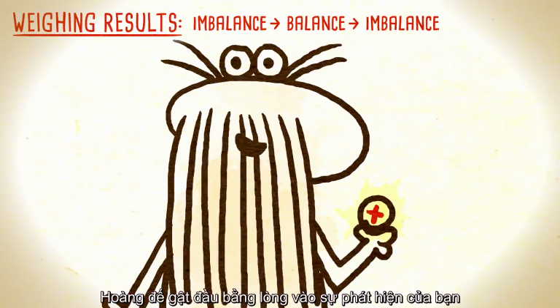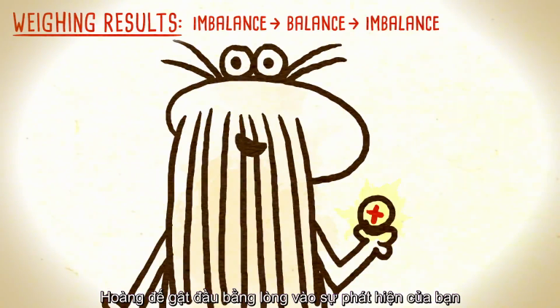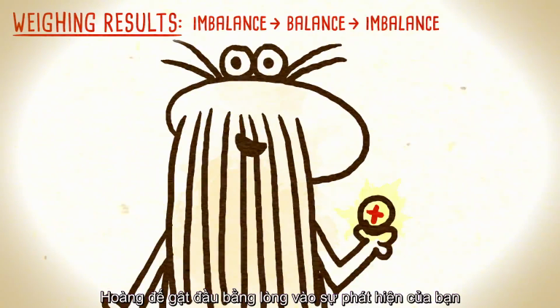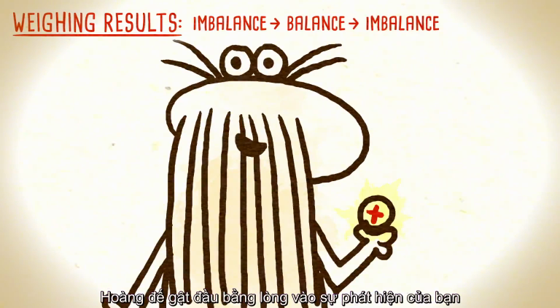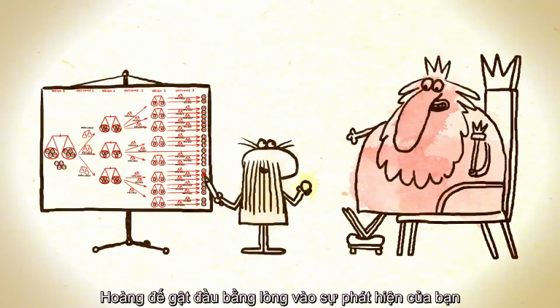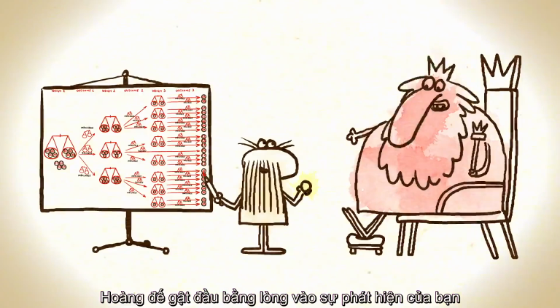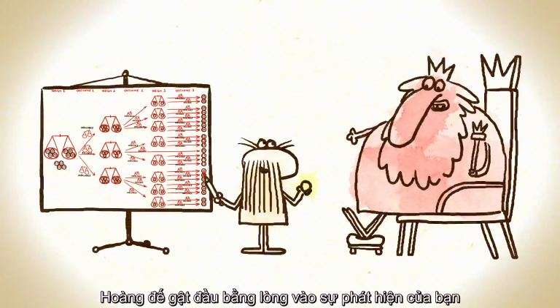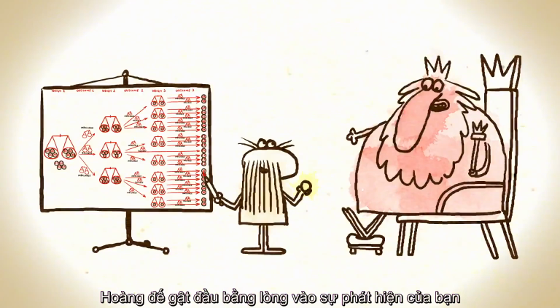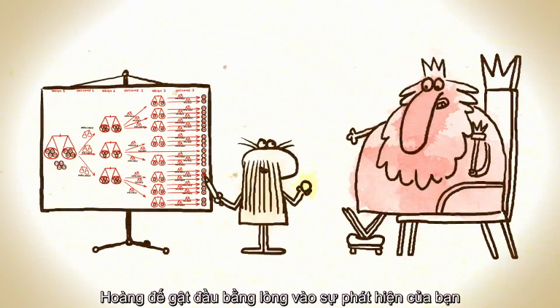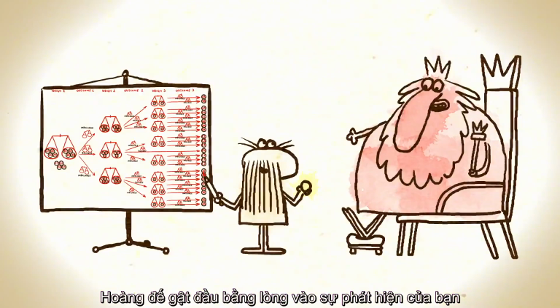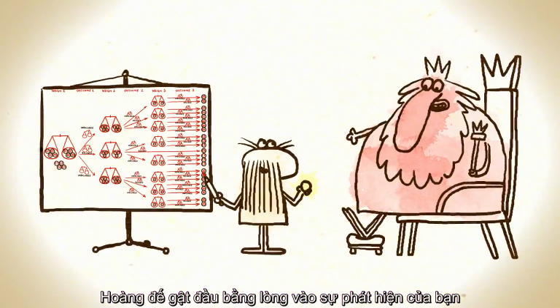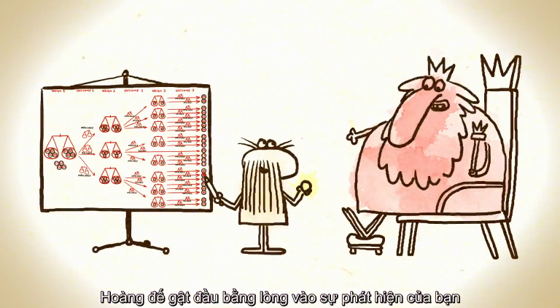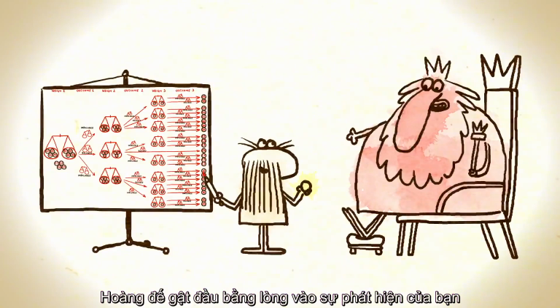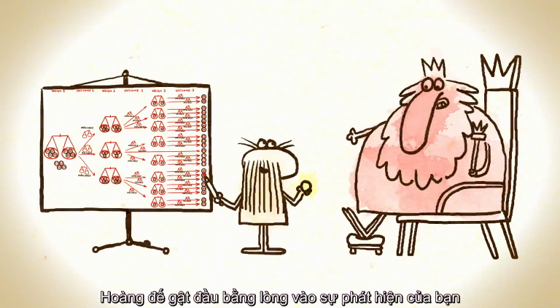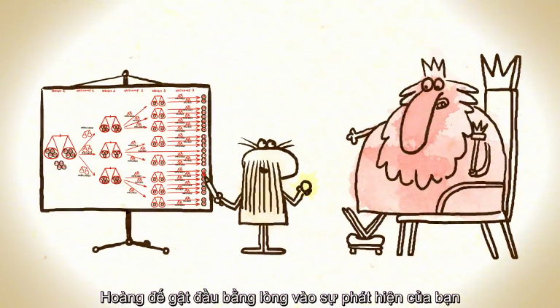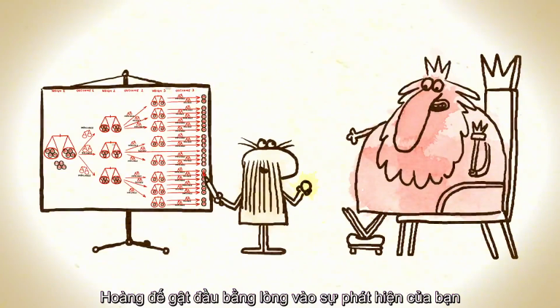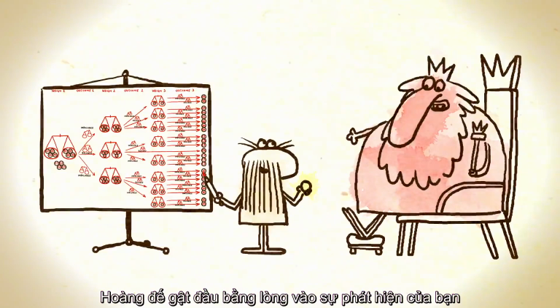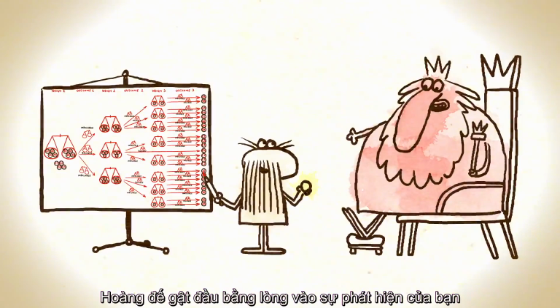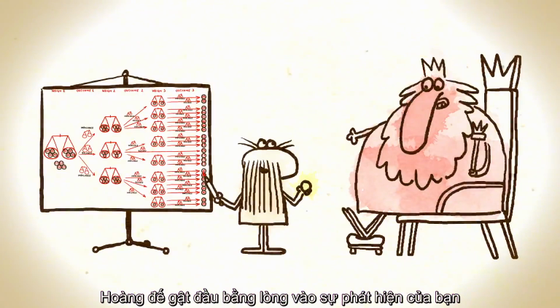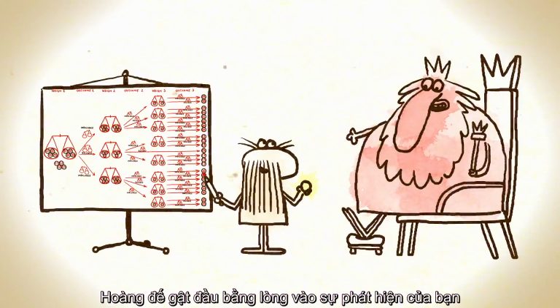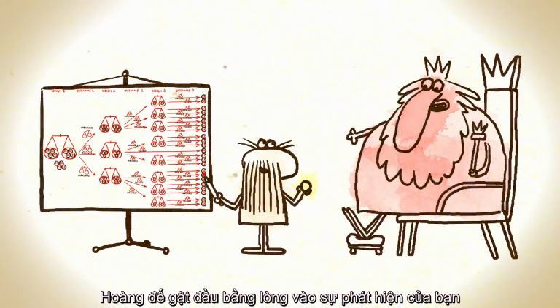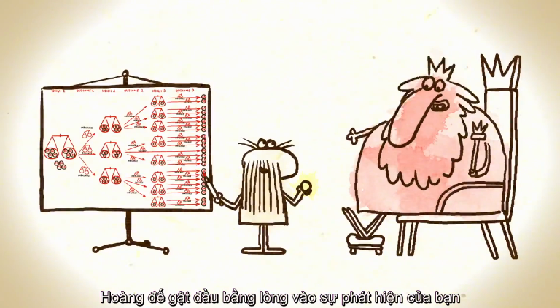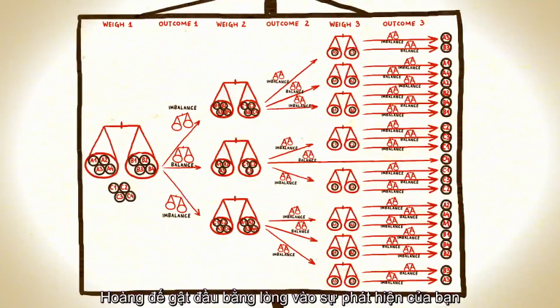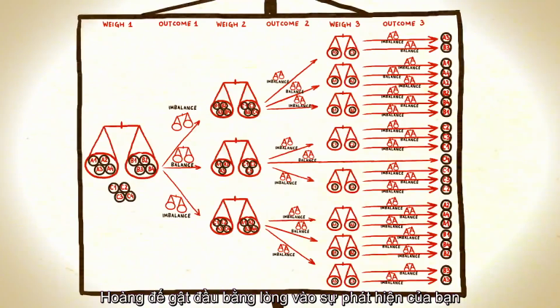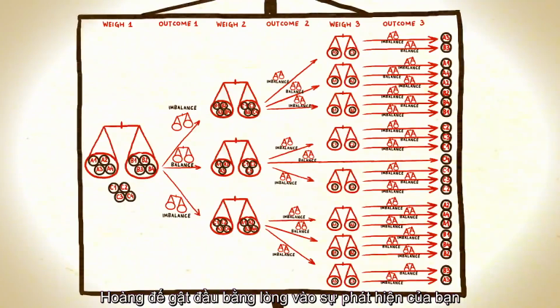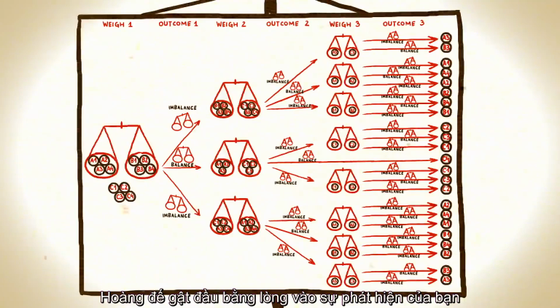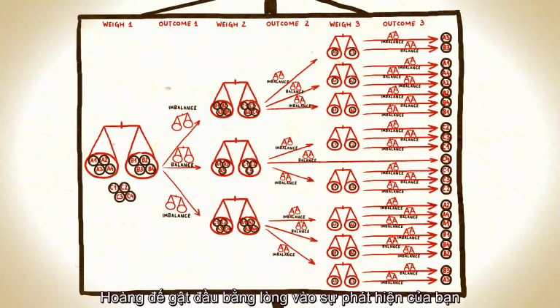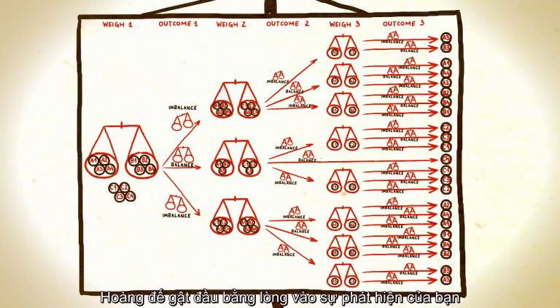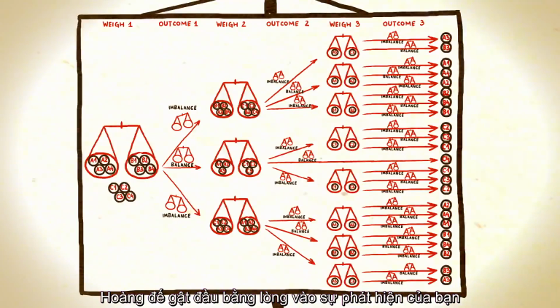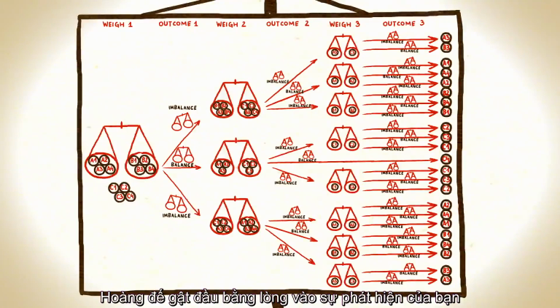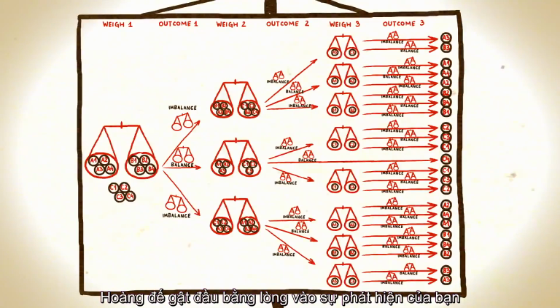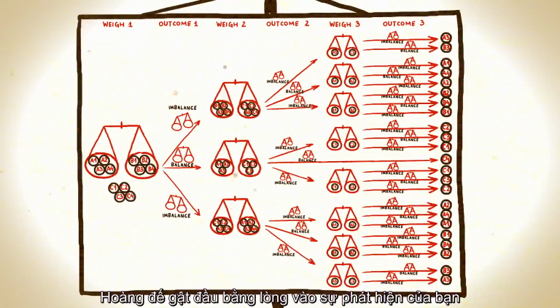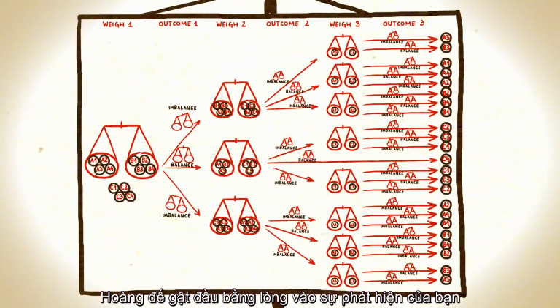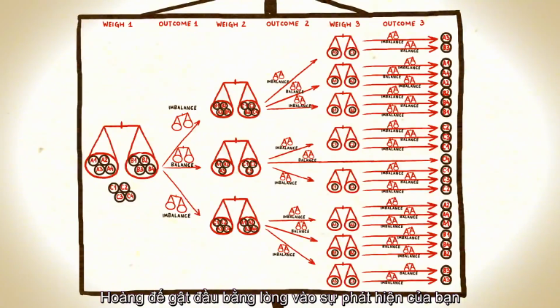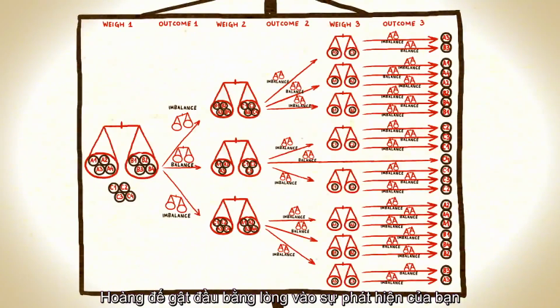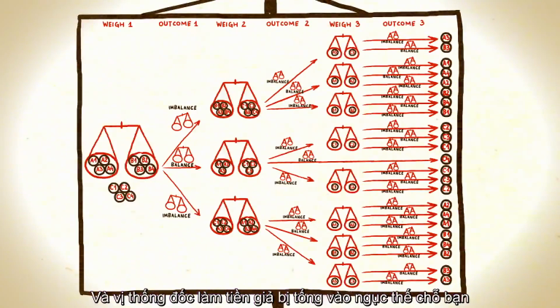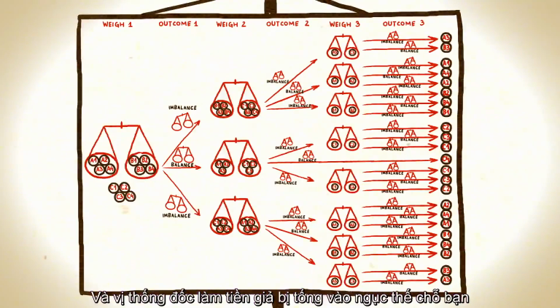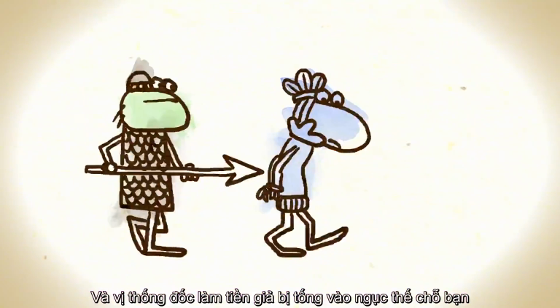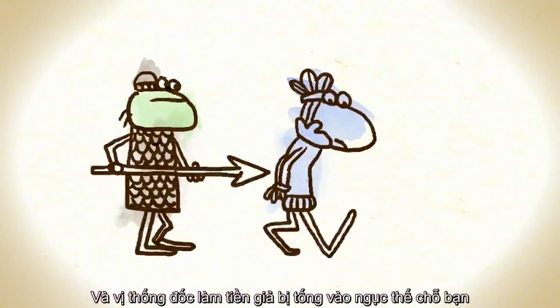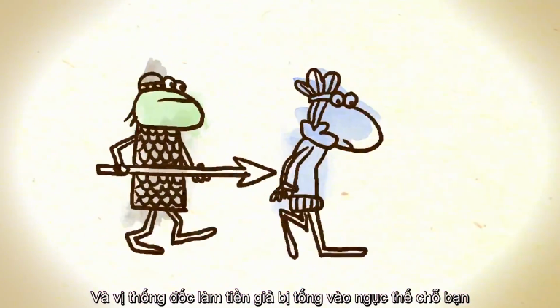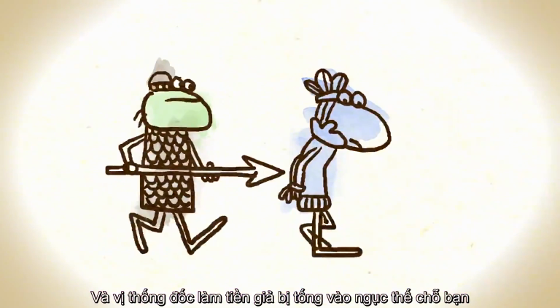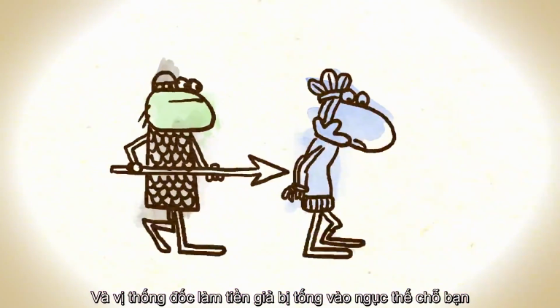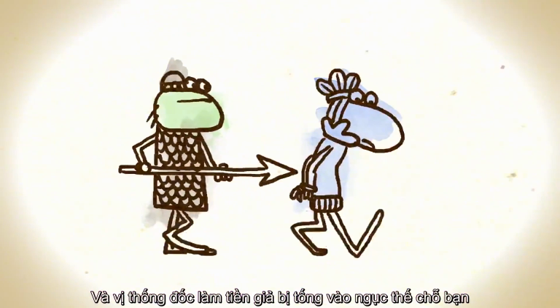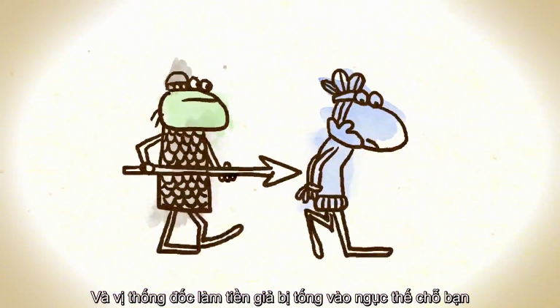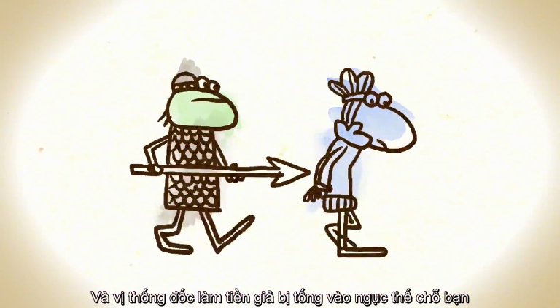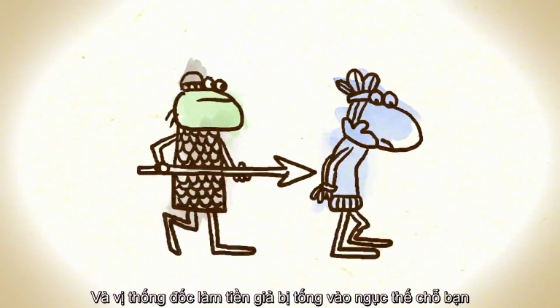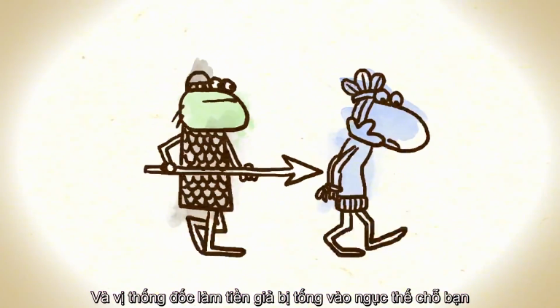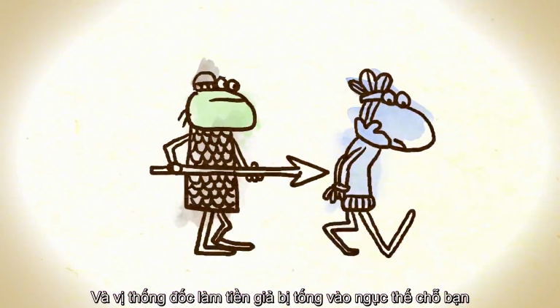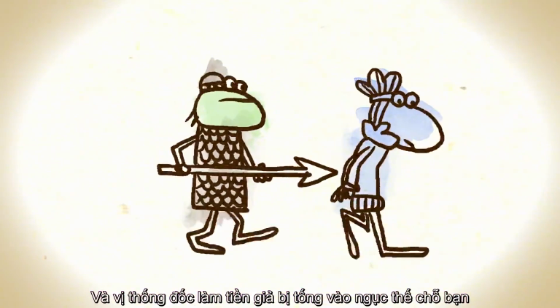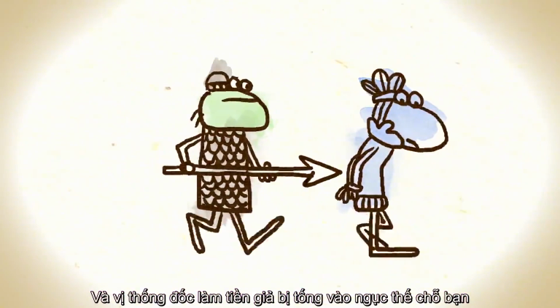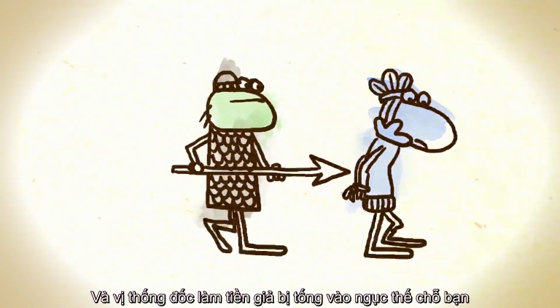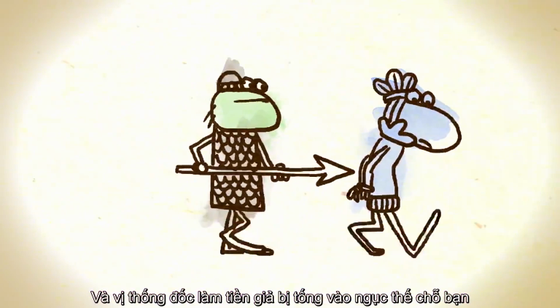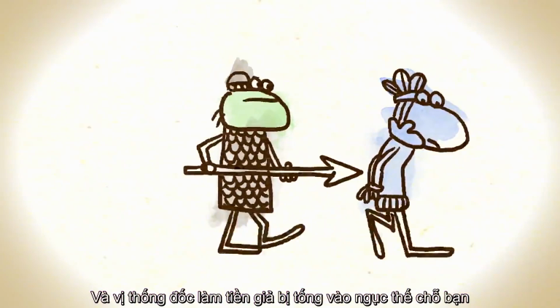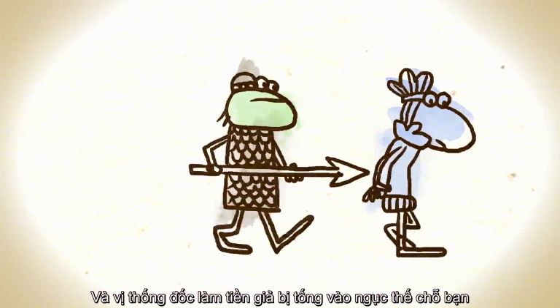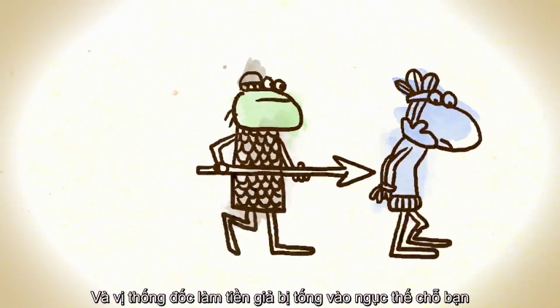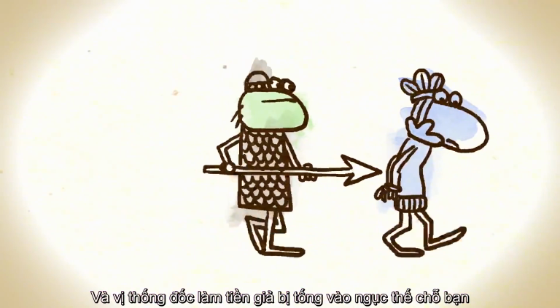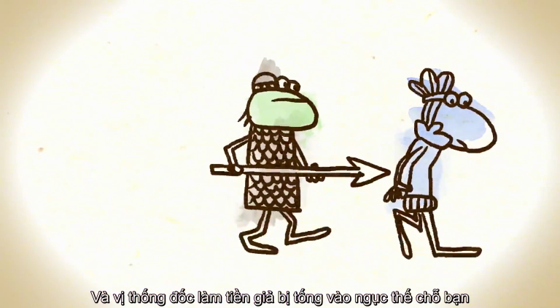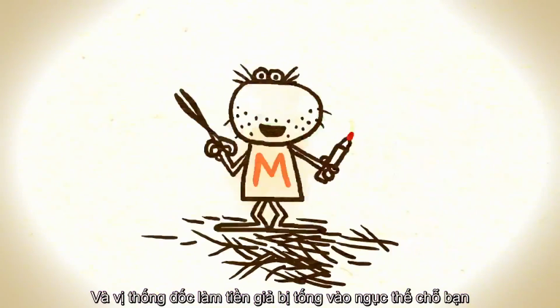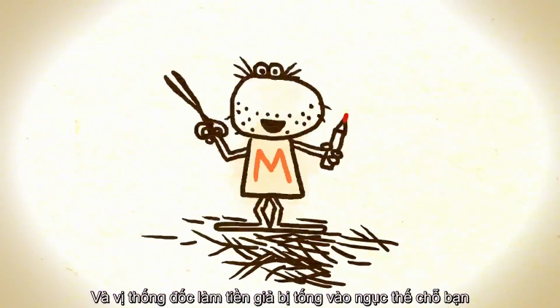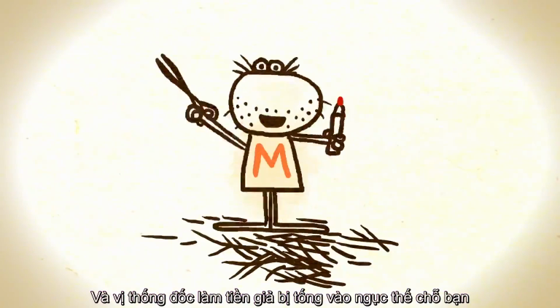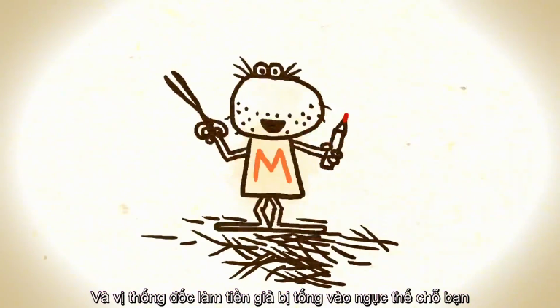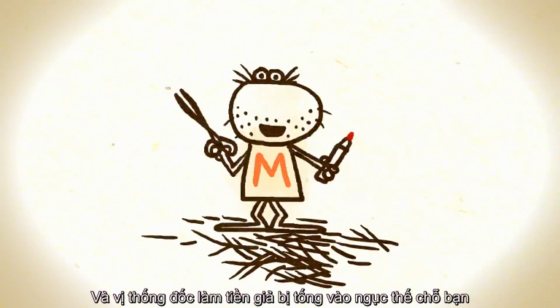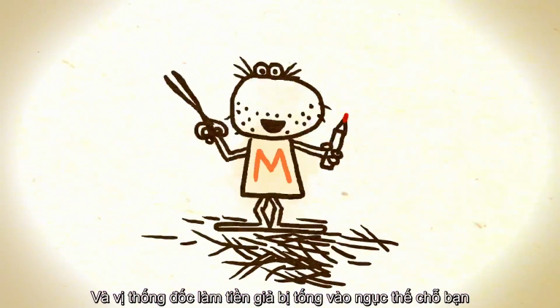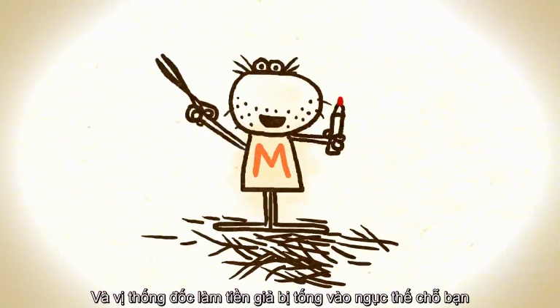The emperor nods approvingly at your finding, and the counterfeiting lord takes your place in the dungeon.